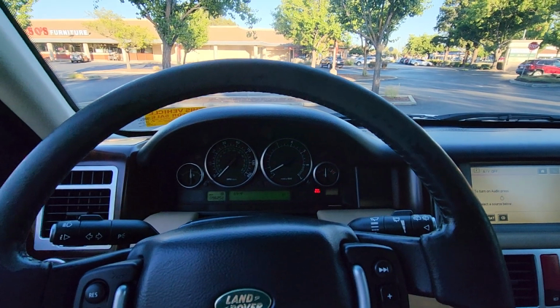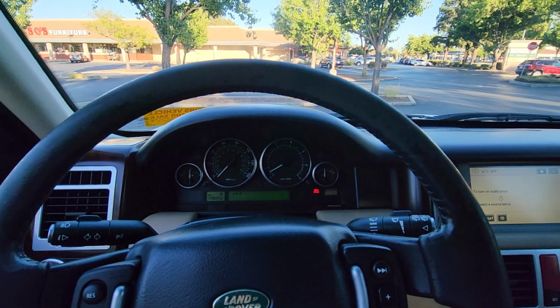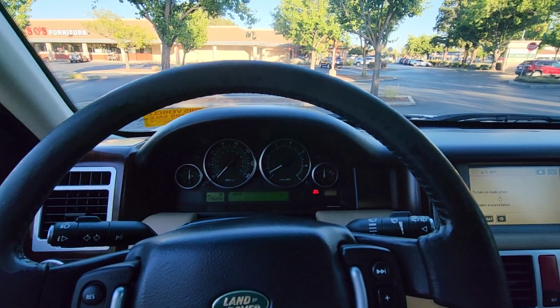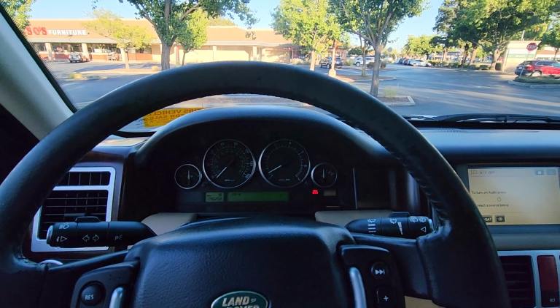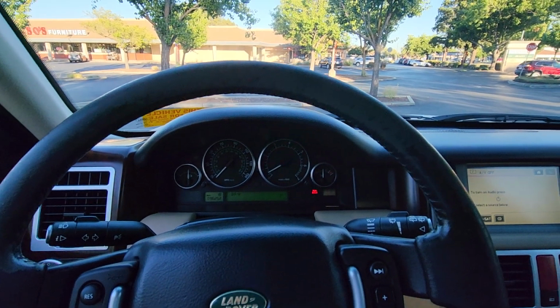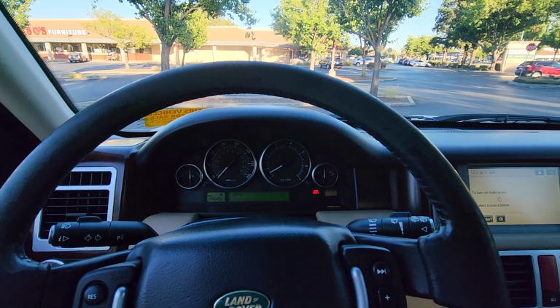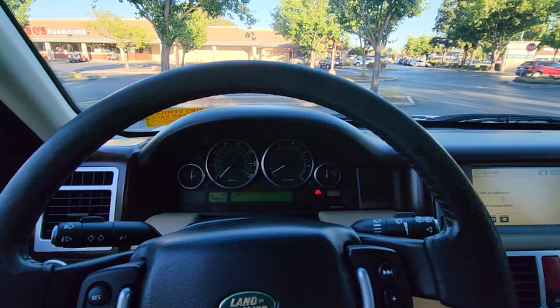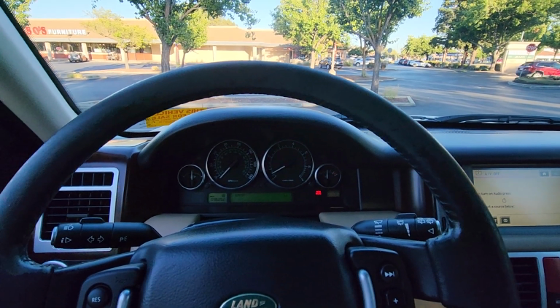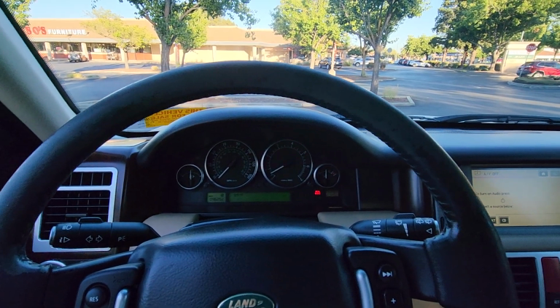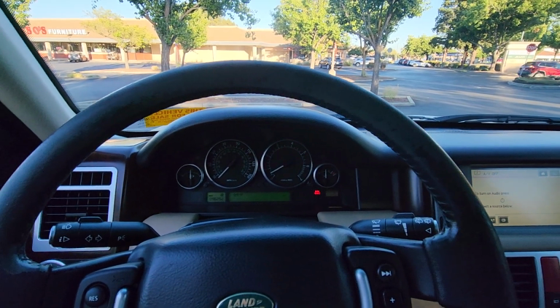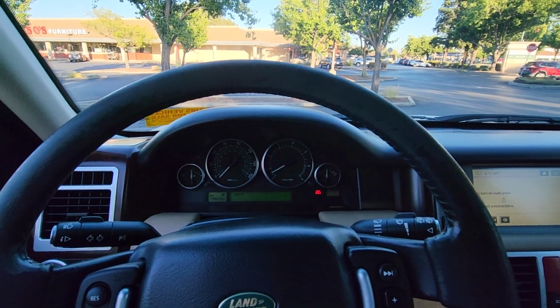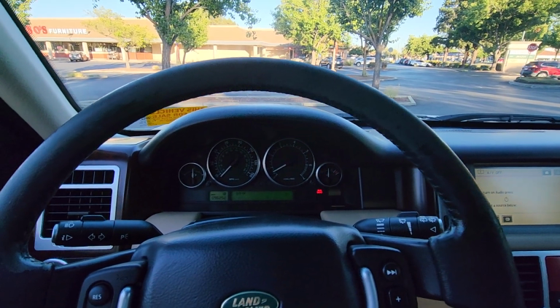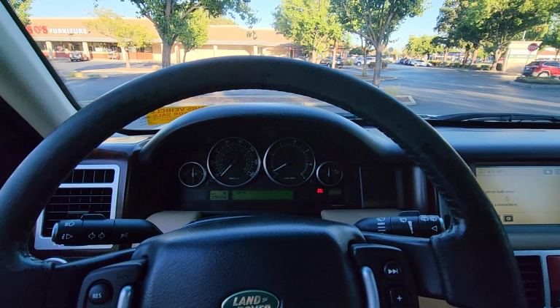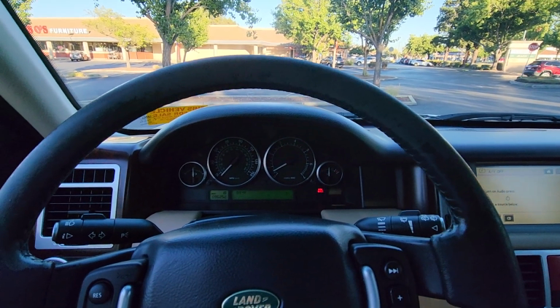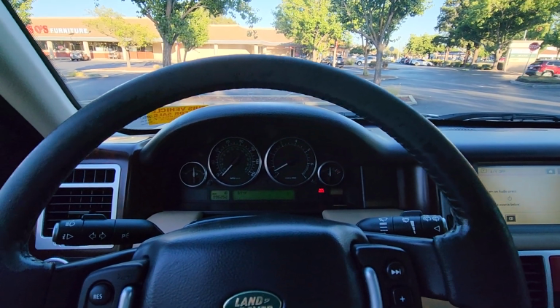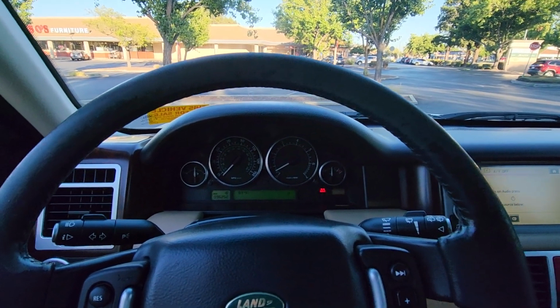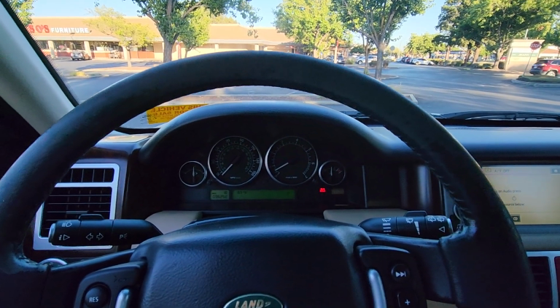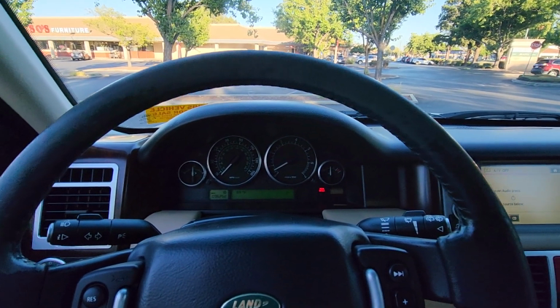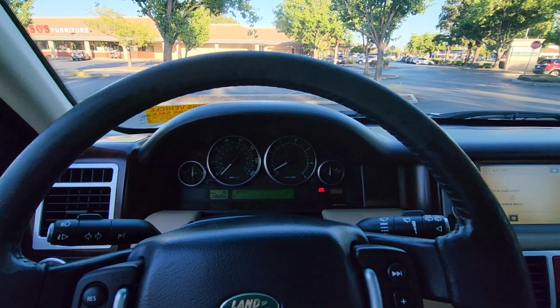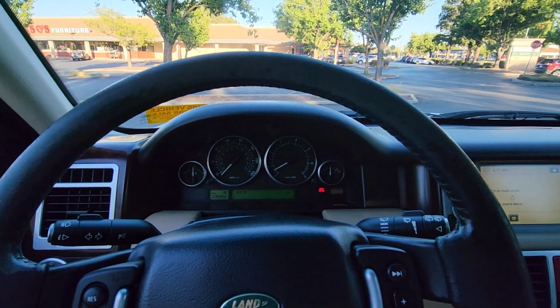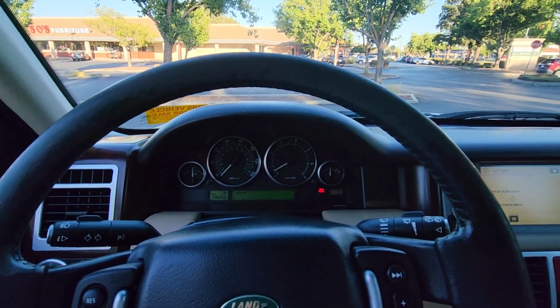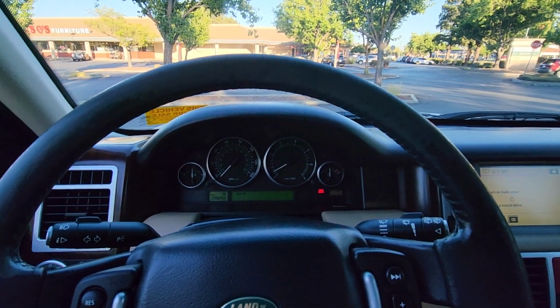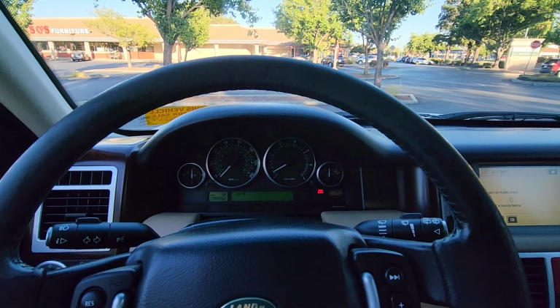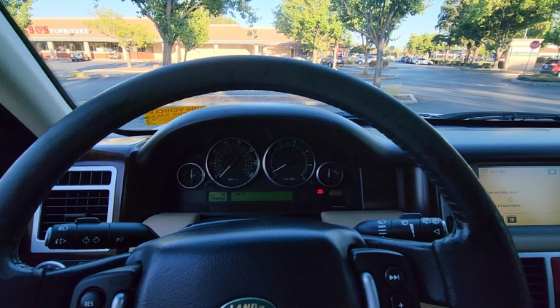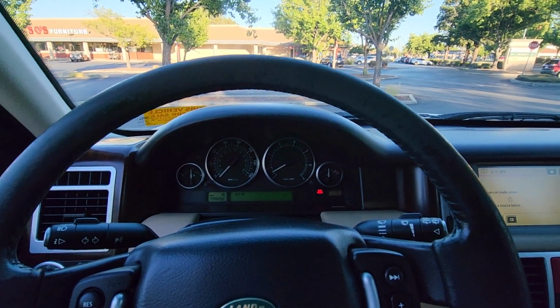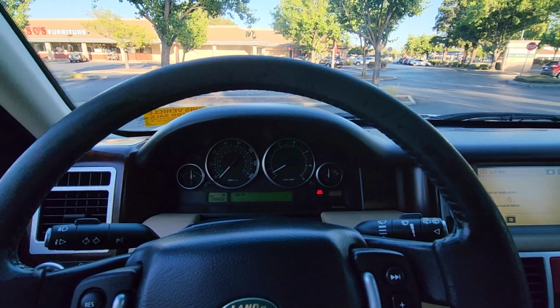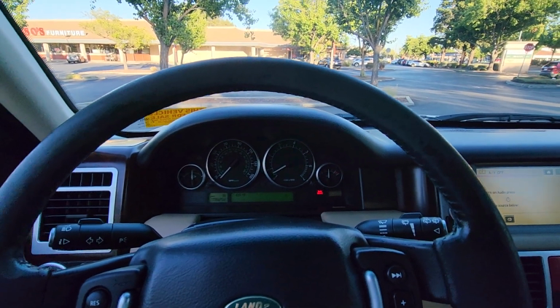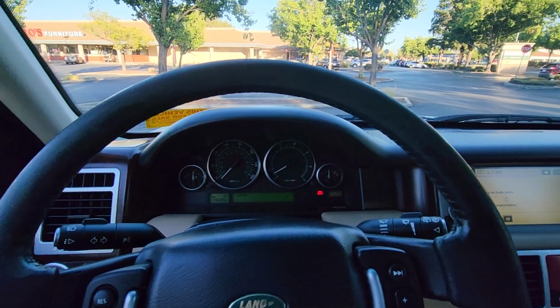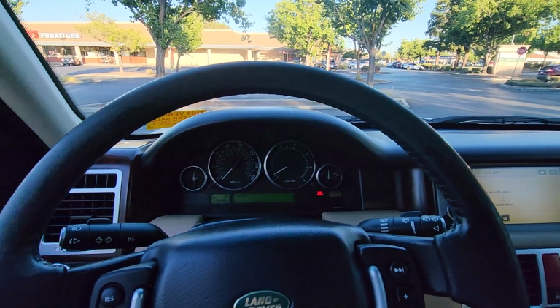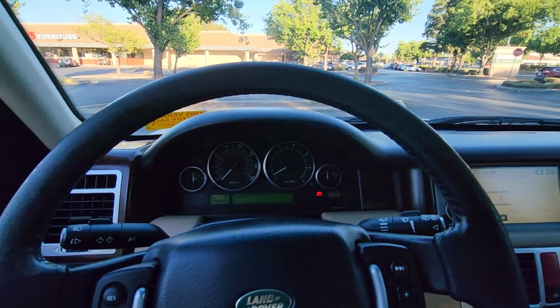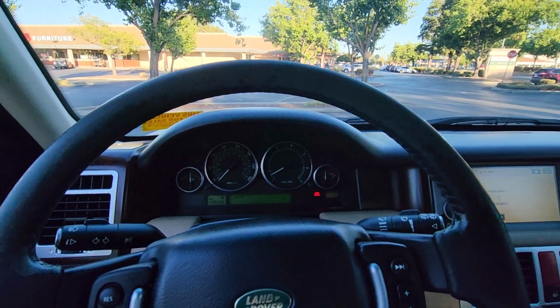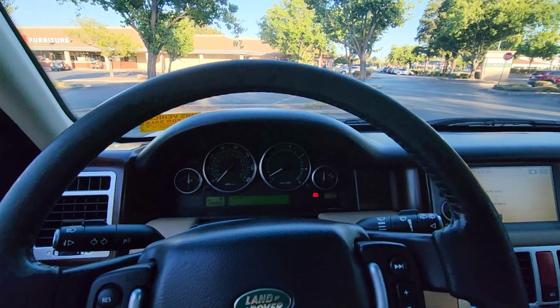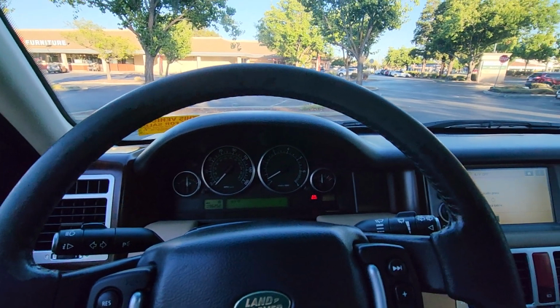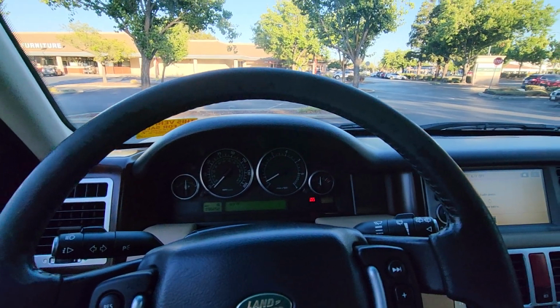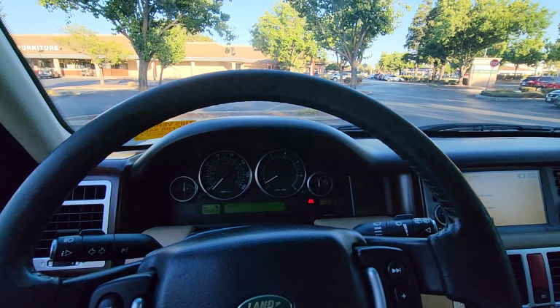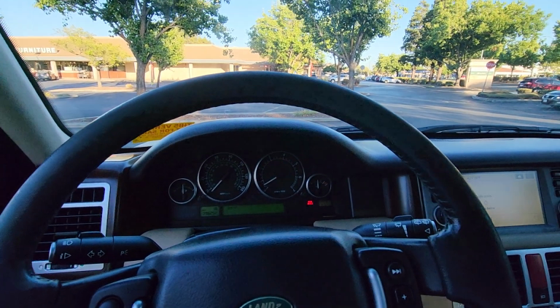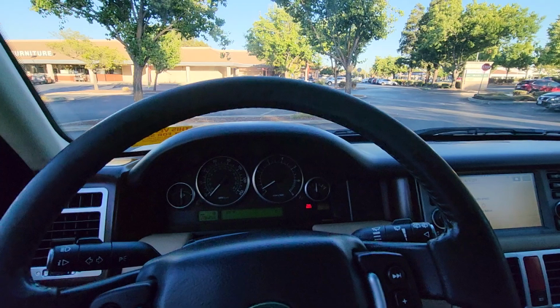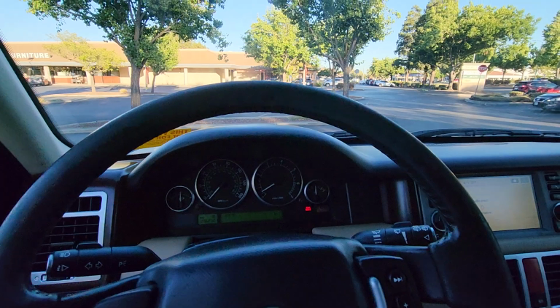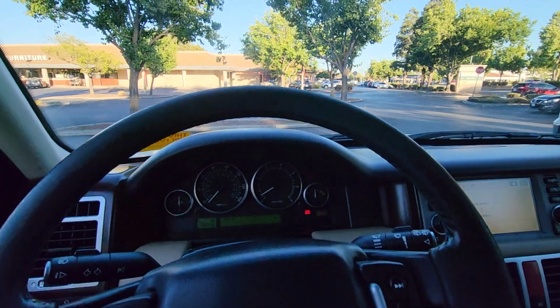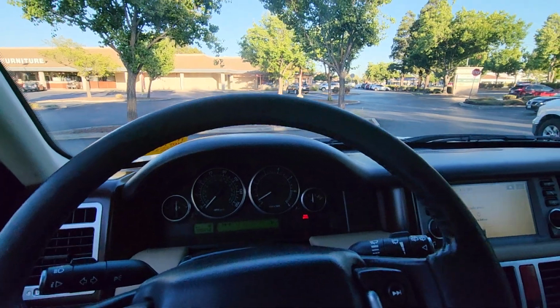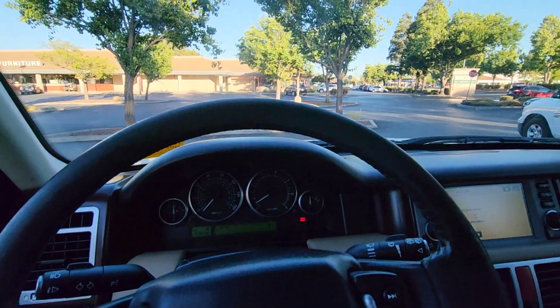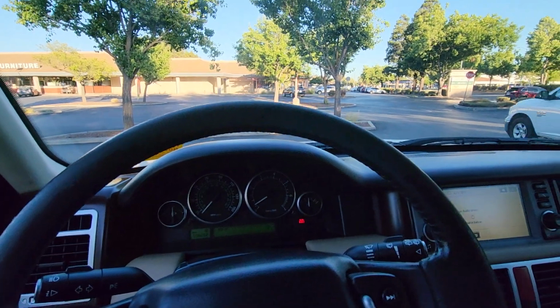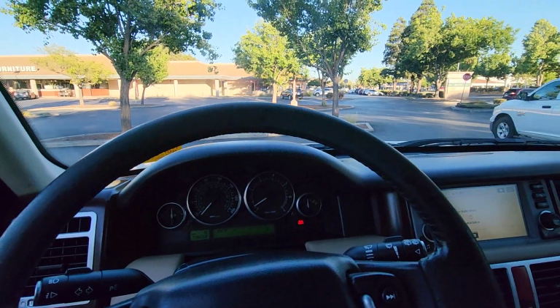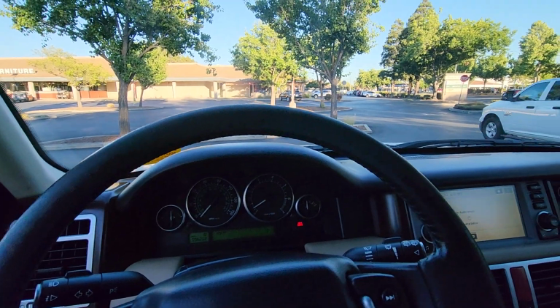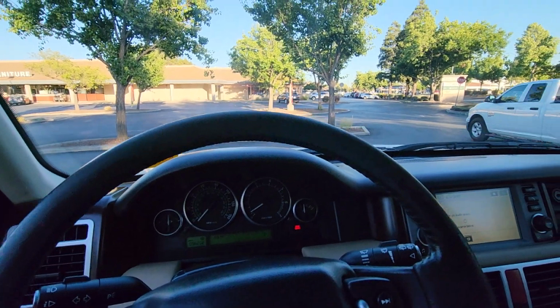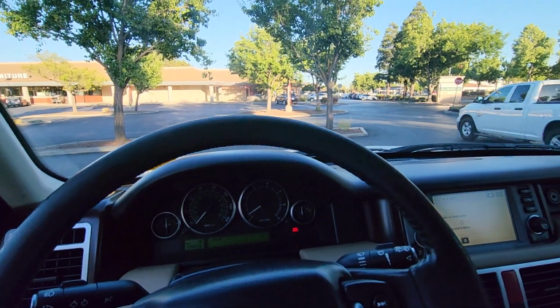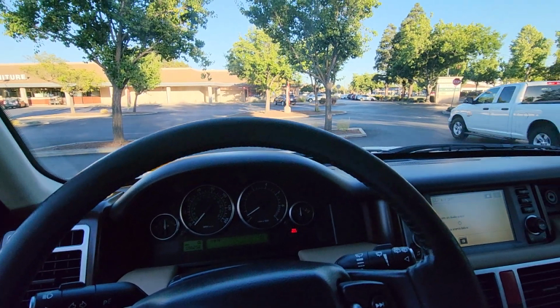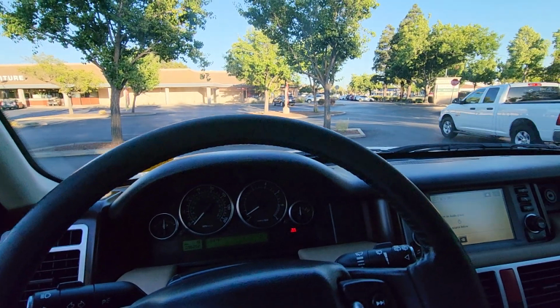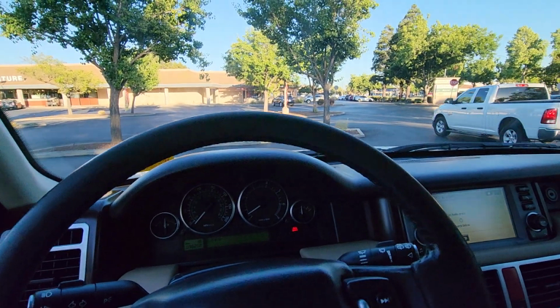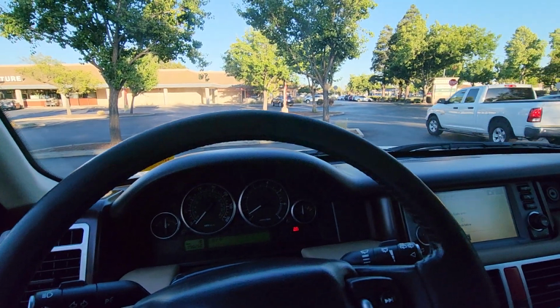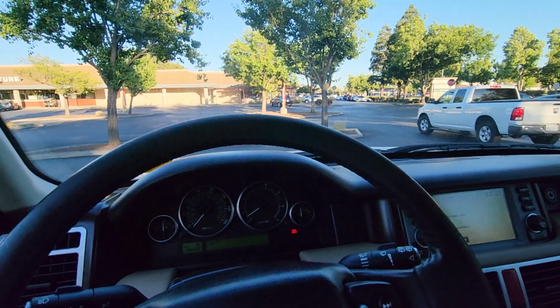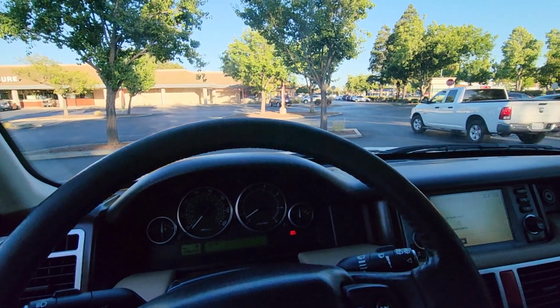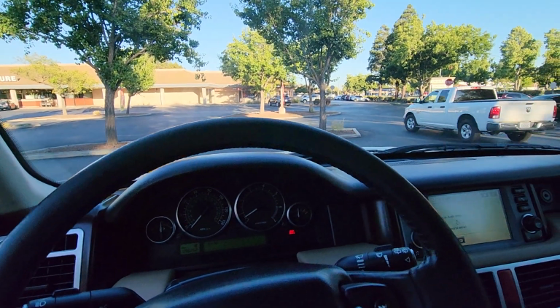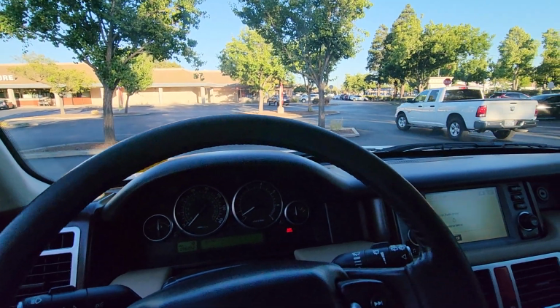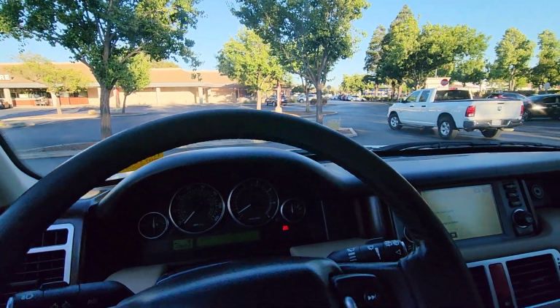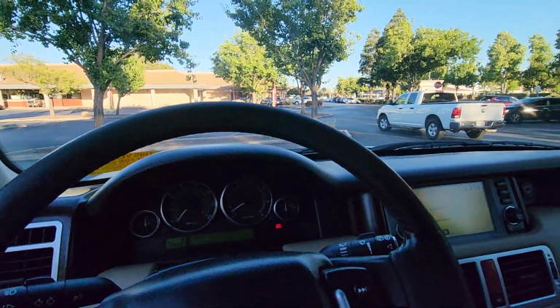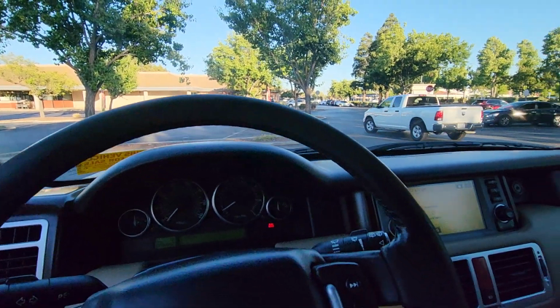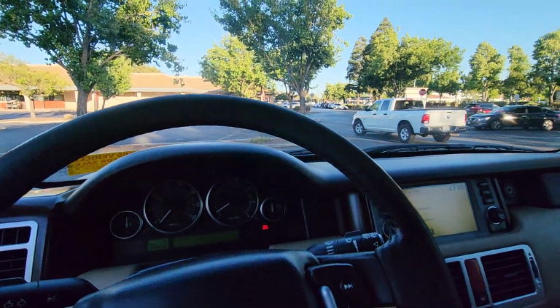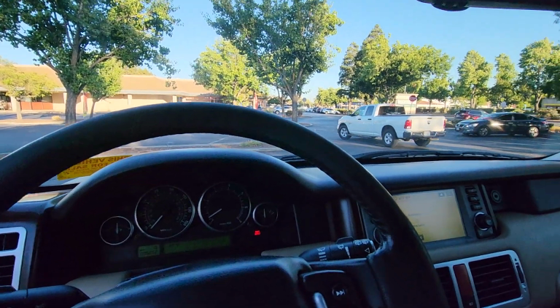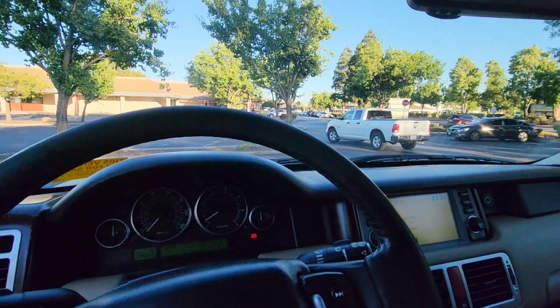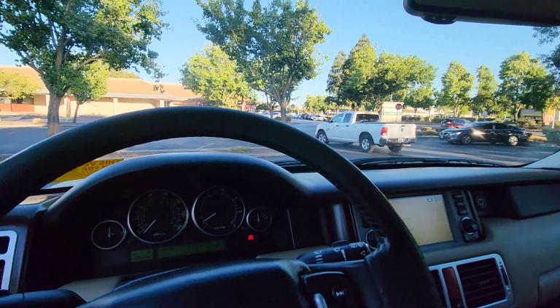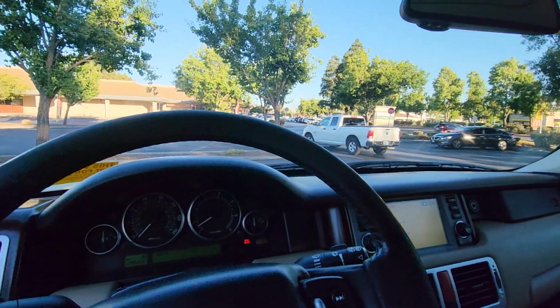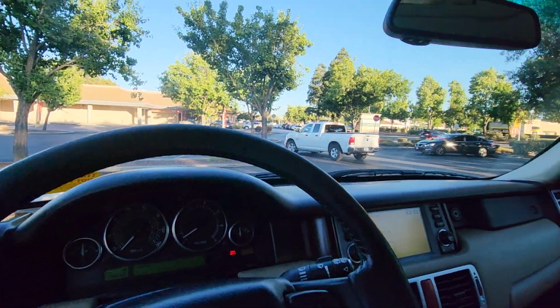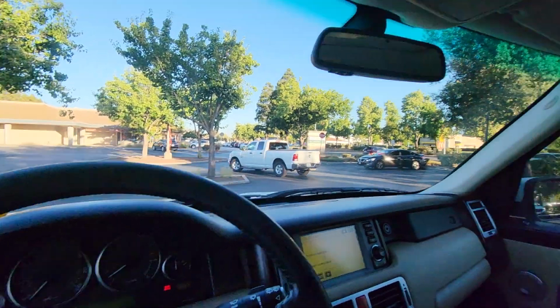Hello, this is Bernard. Welcome to the Carbinder Garage. This is just a simple function video and test drive.